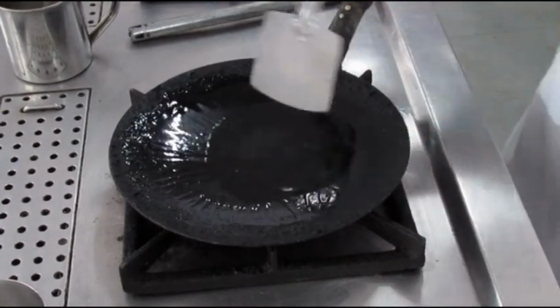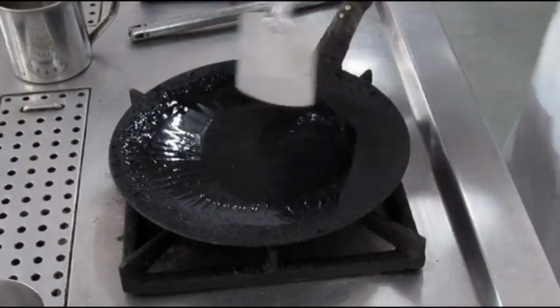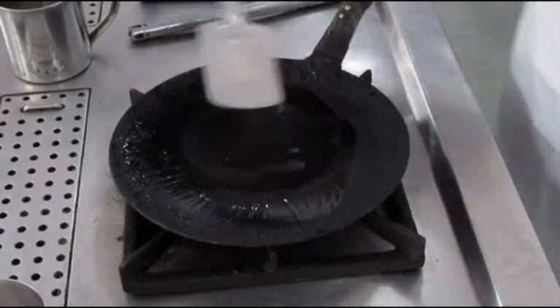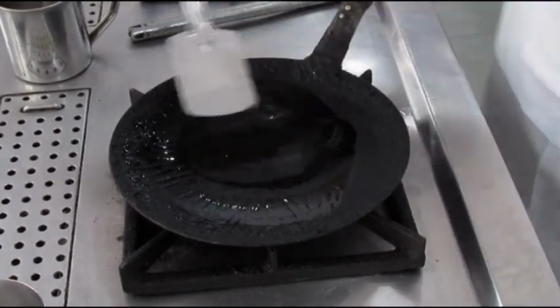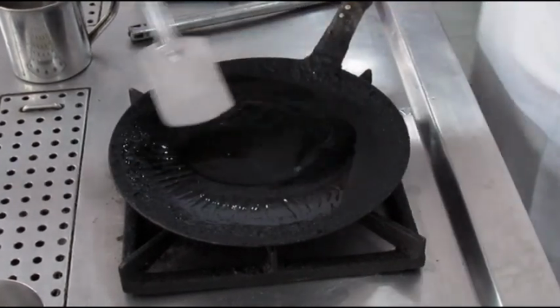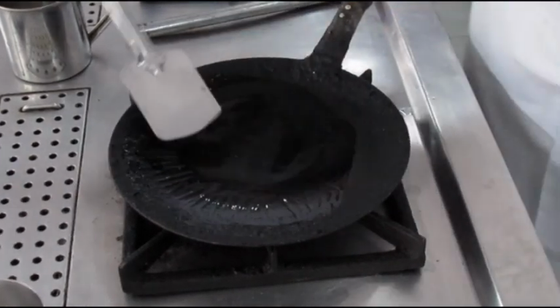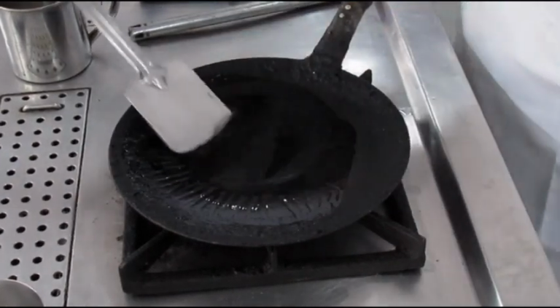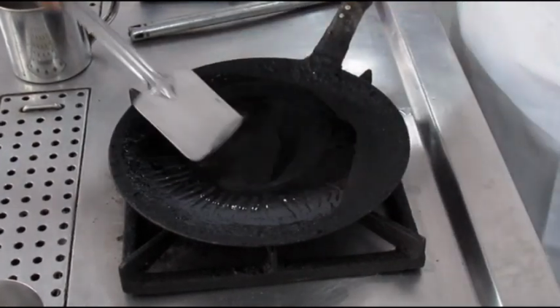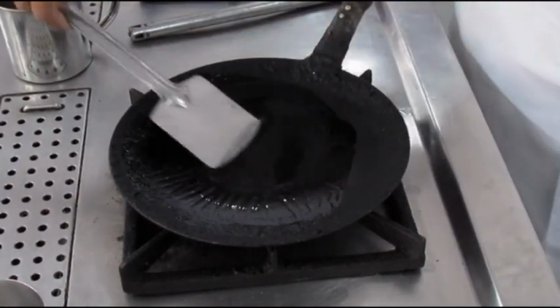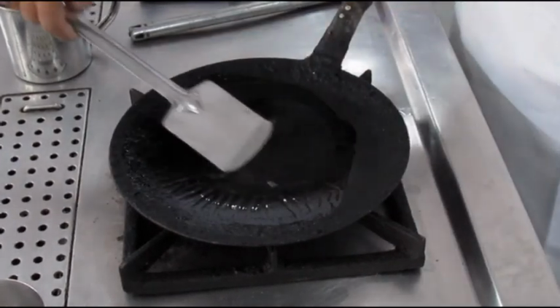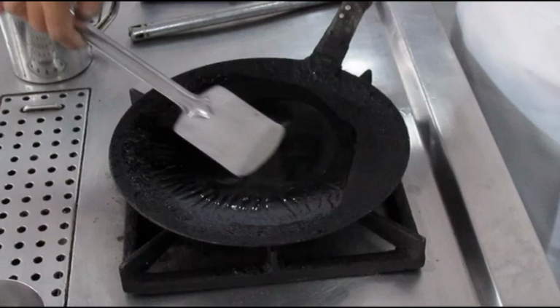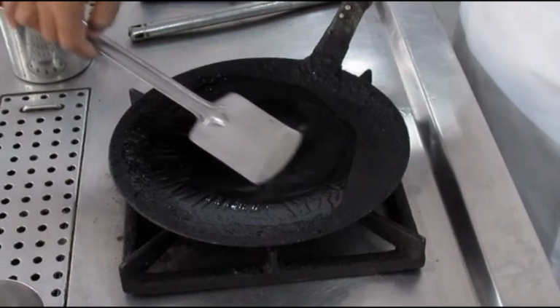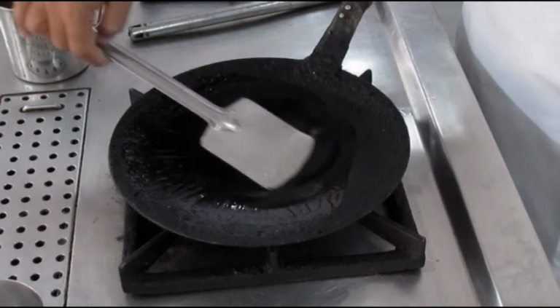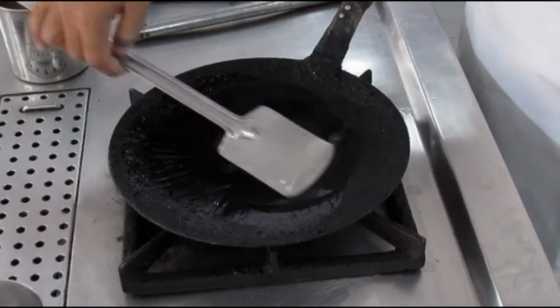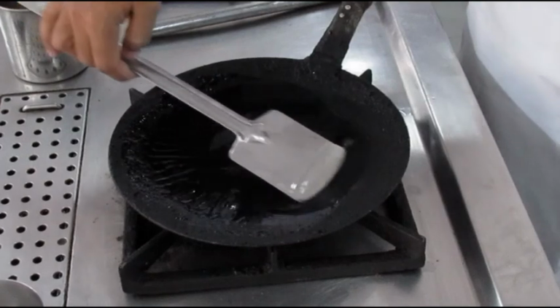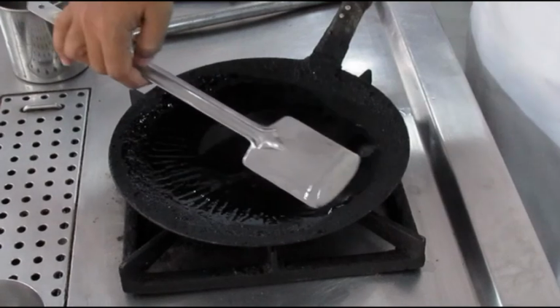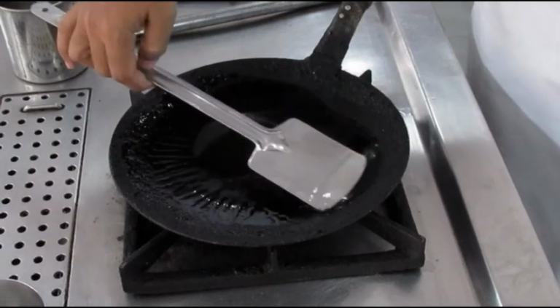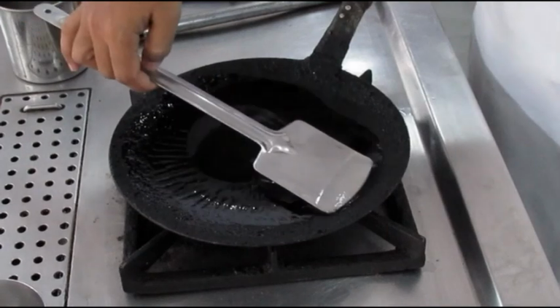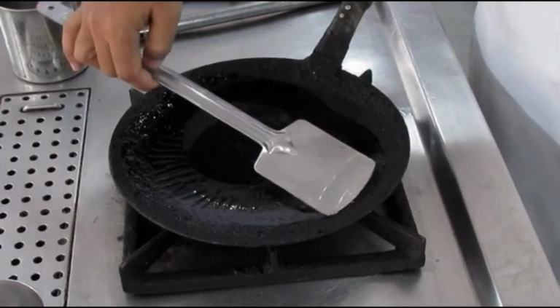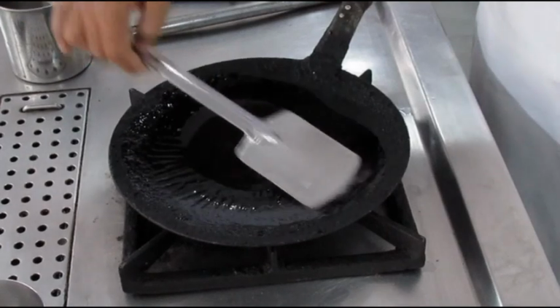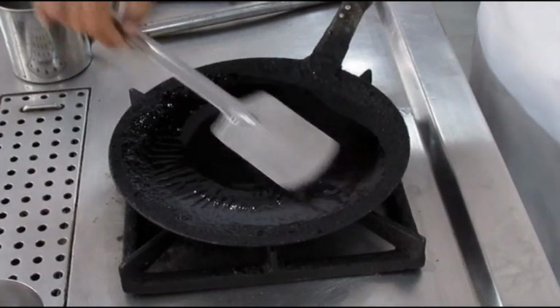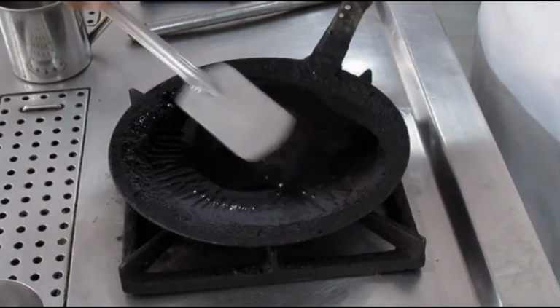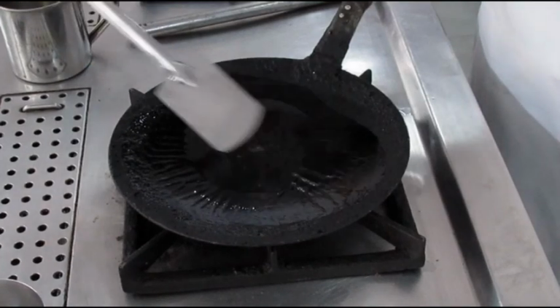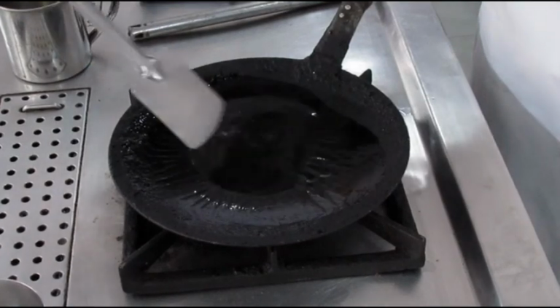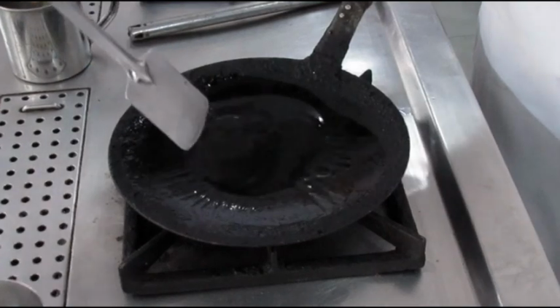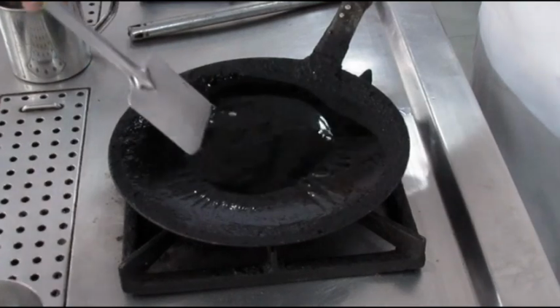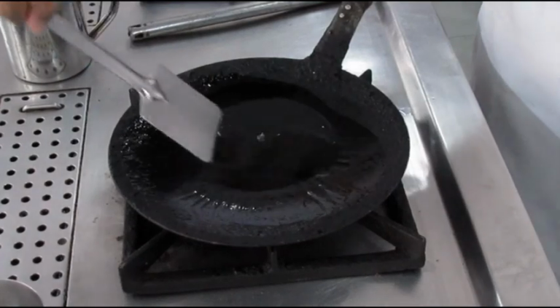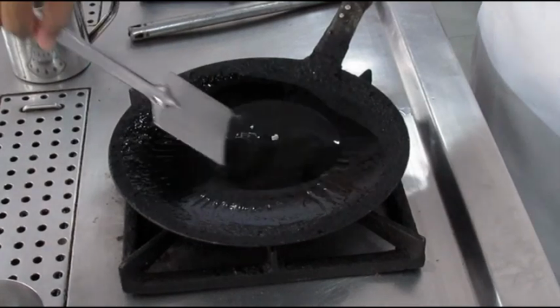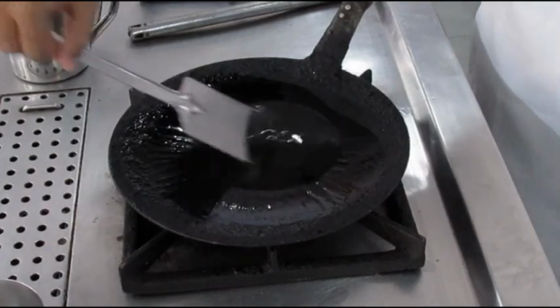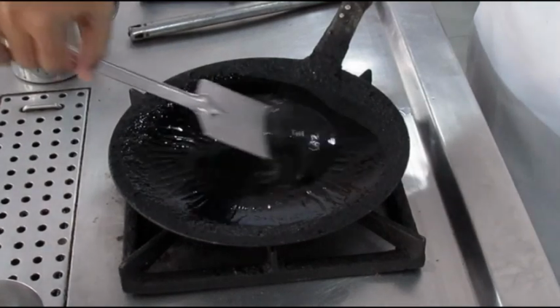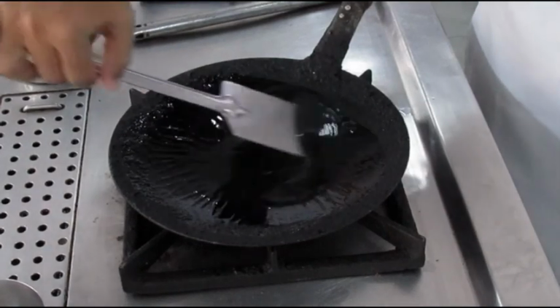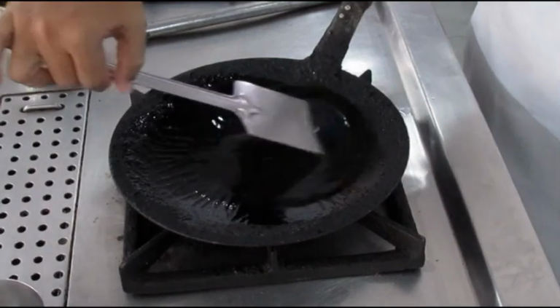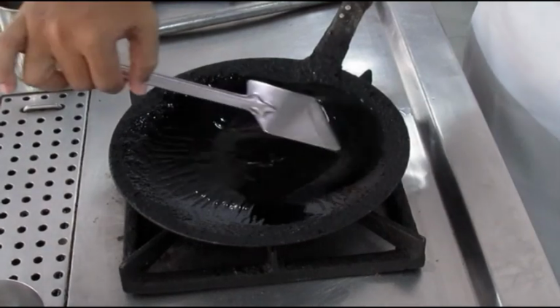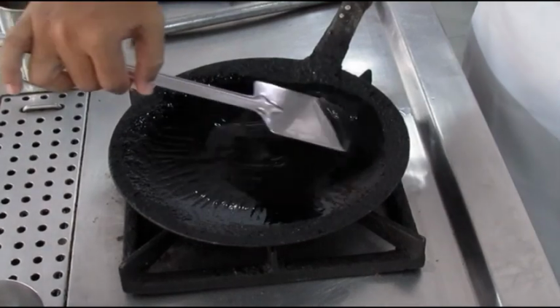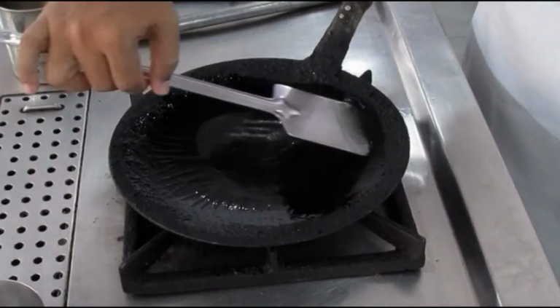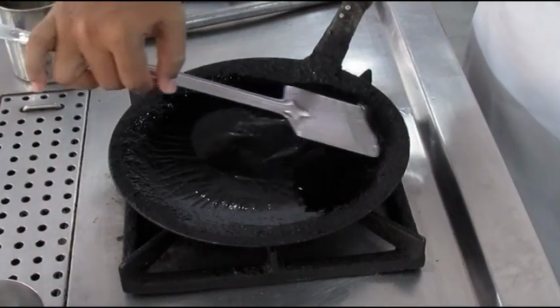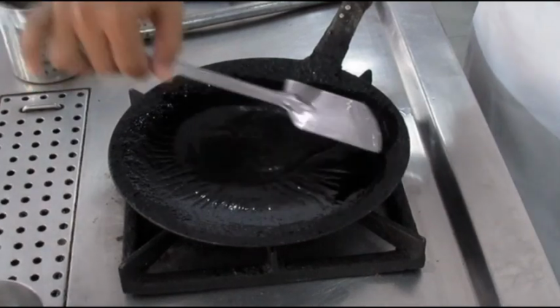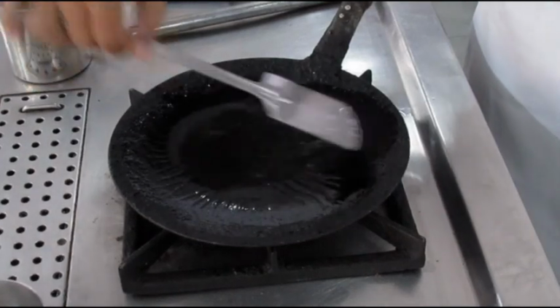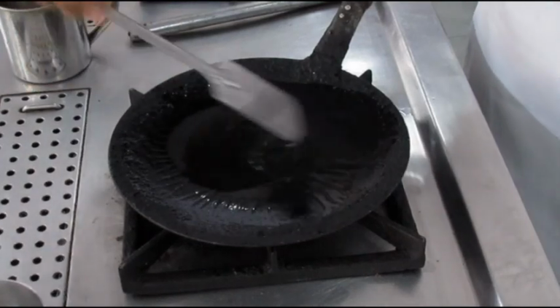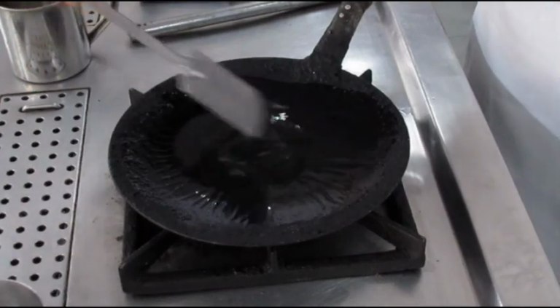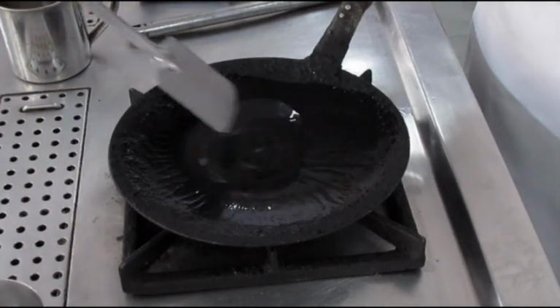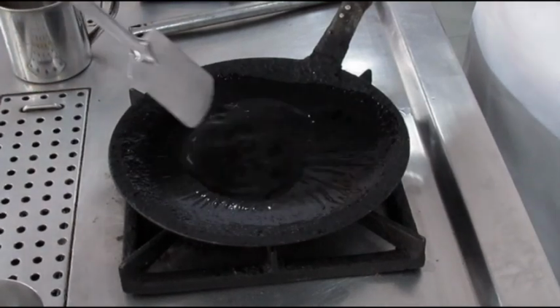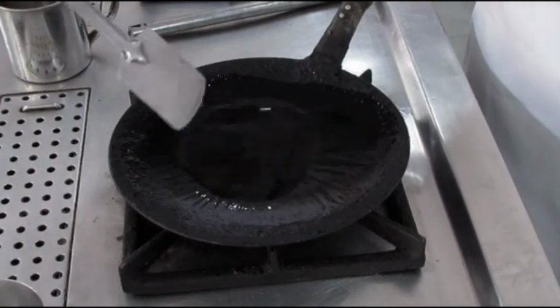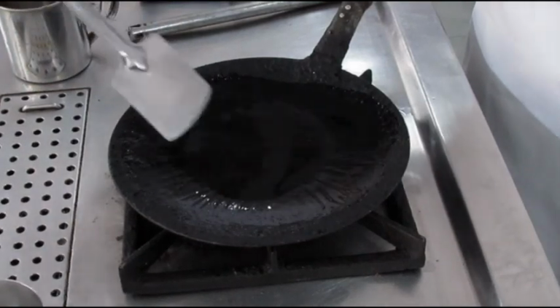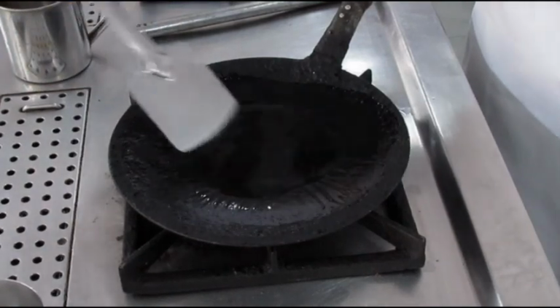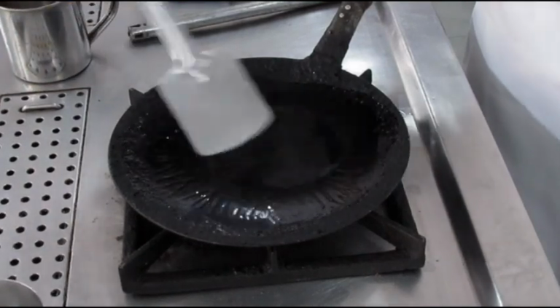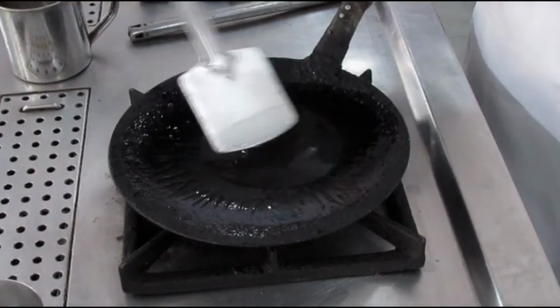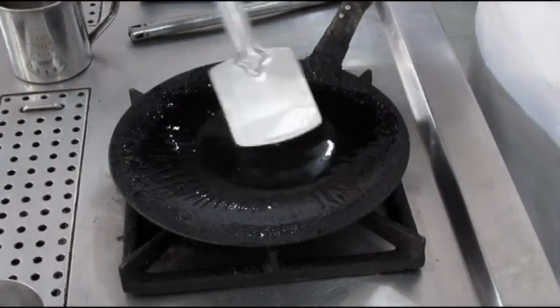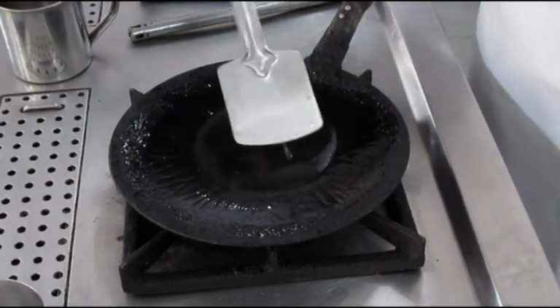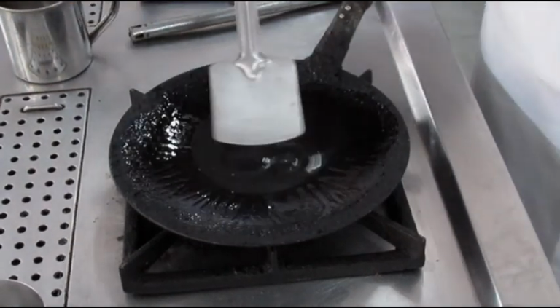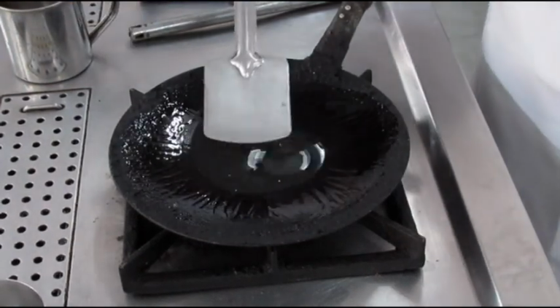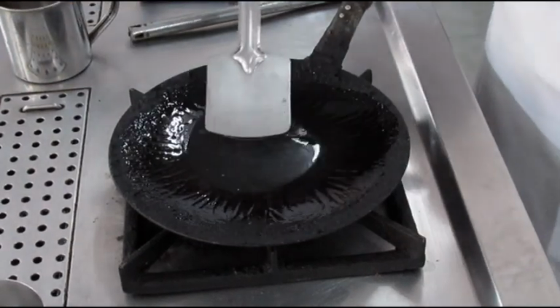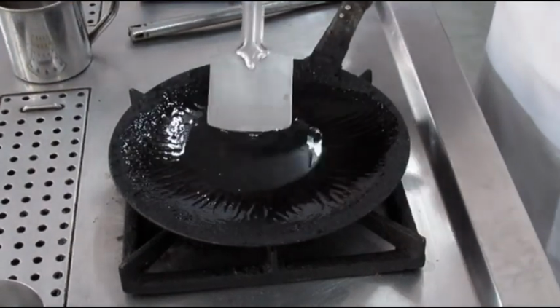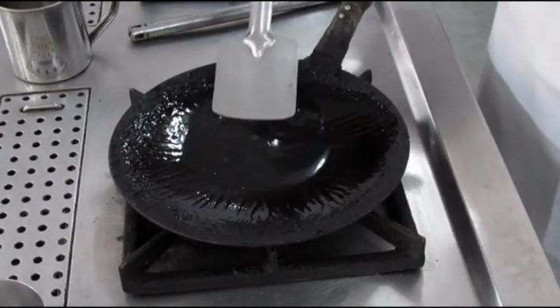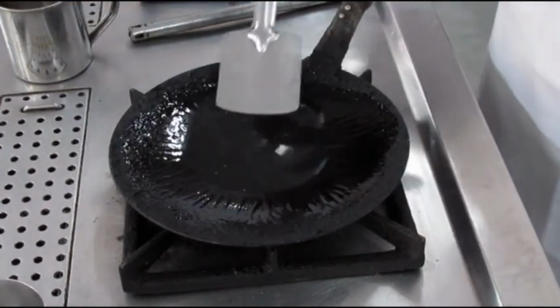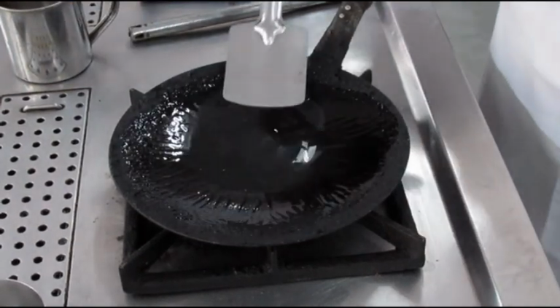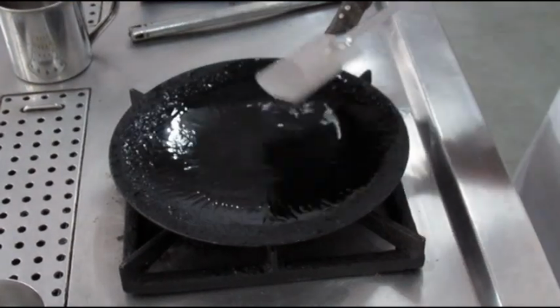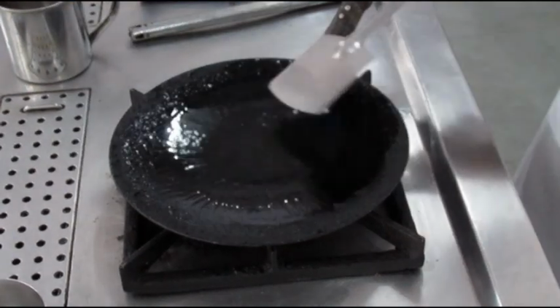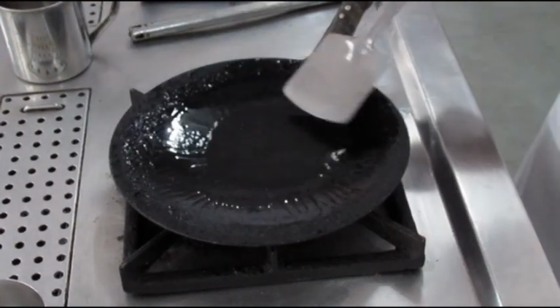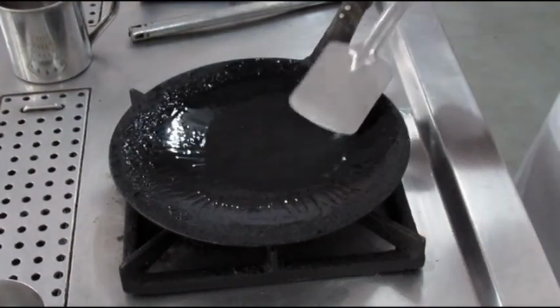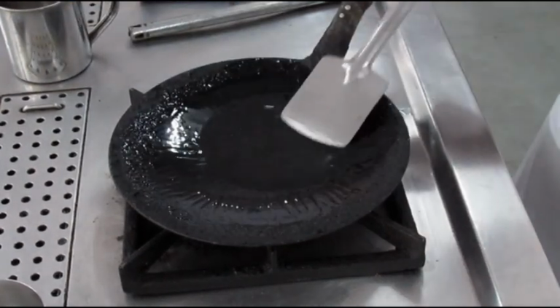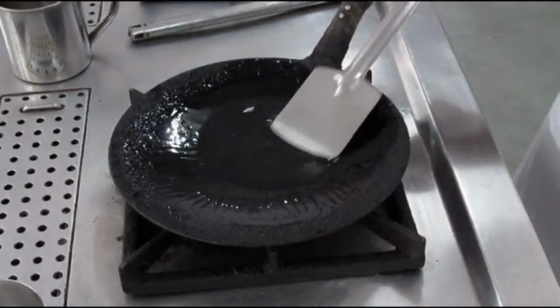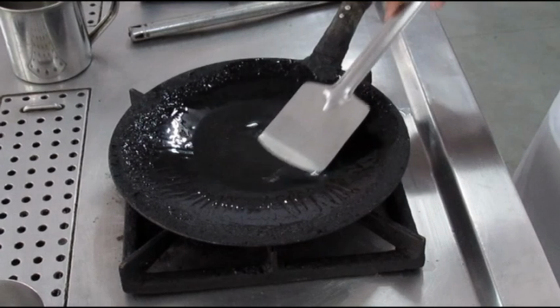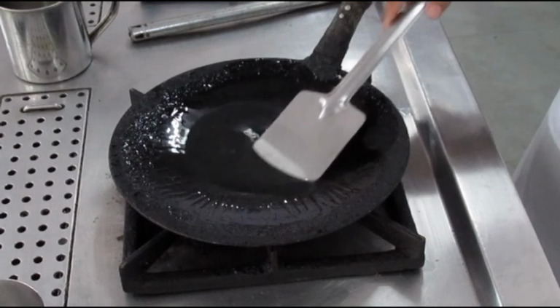If the pan is not used regularly, this process has to be done every time before cooking anything in the pan.